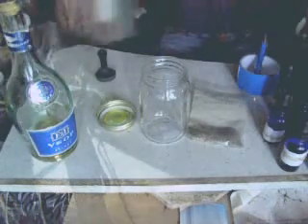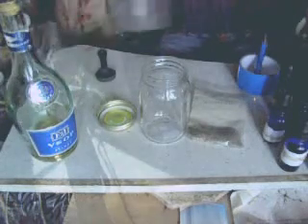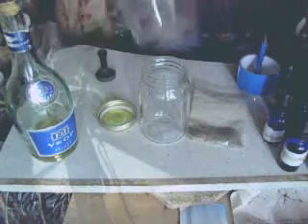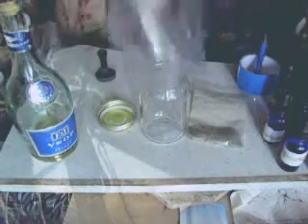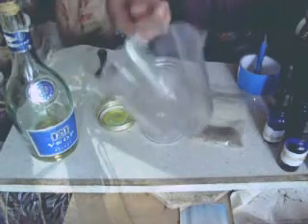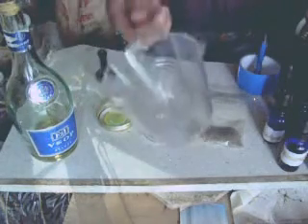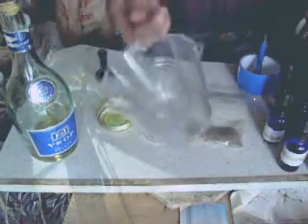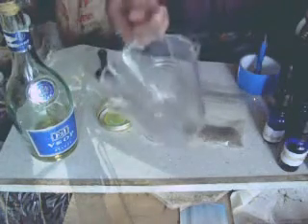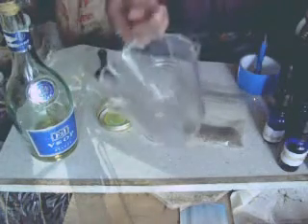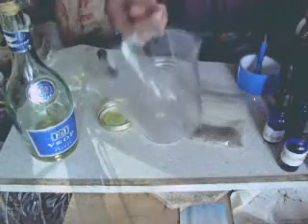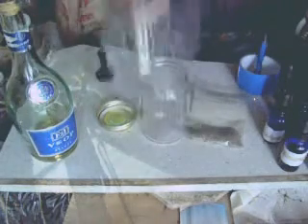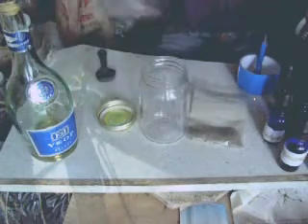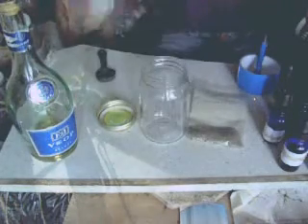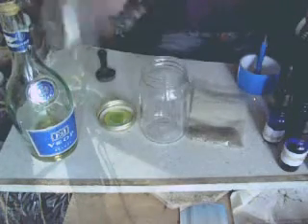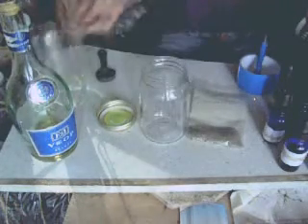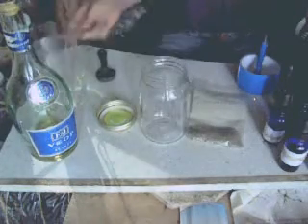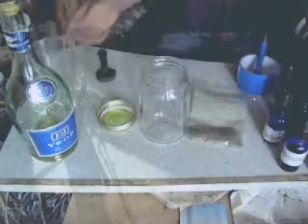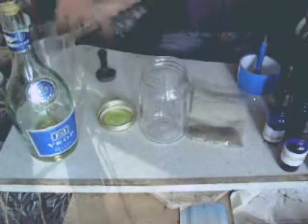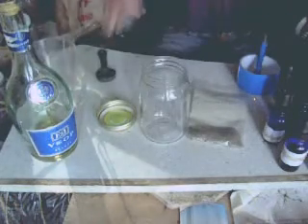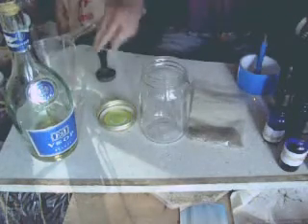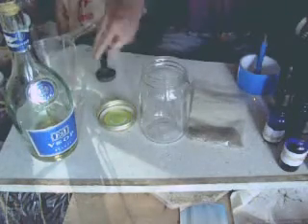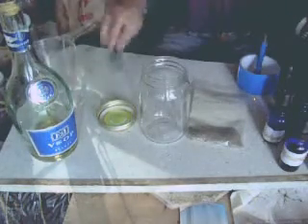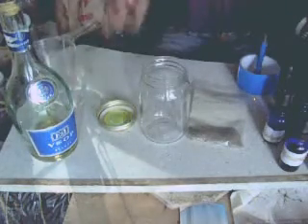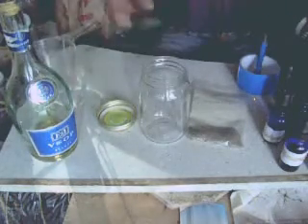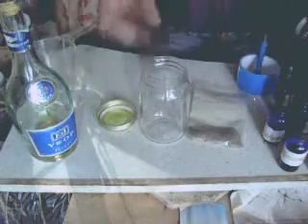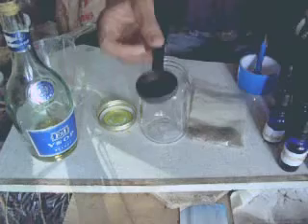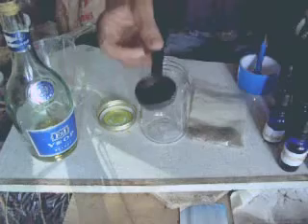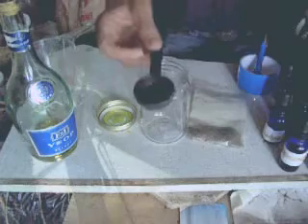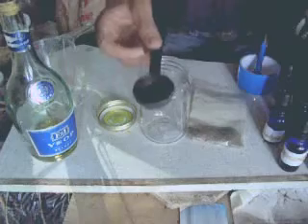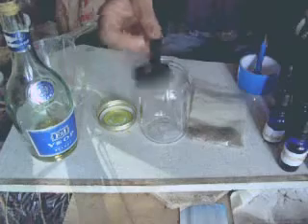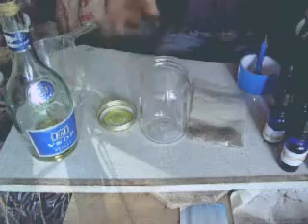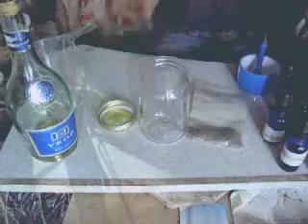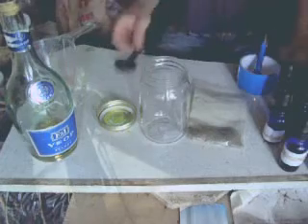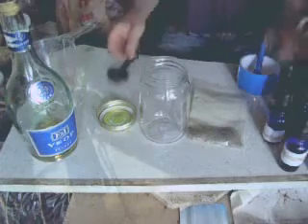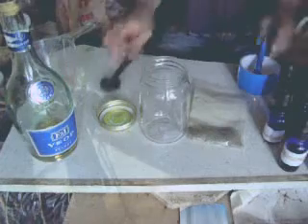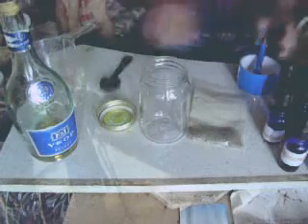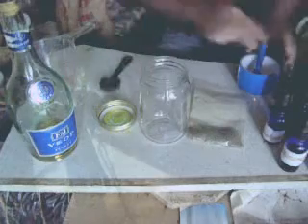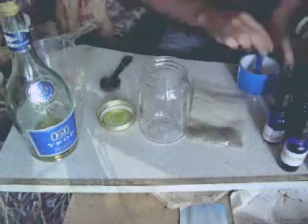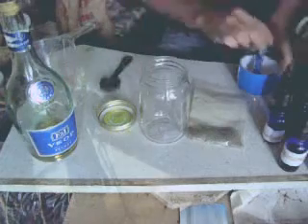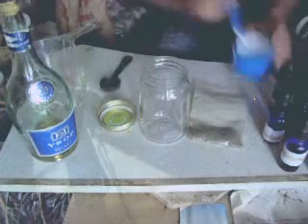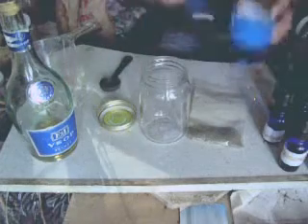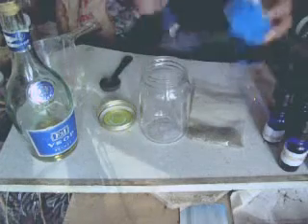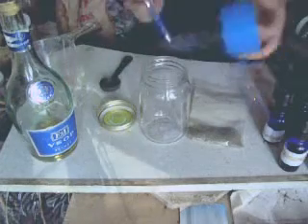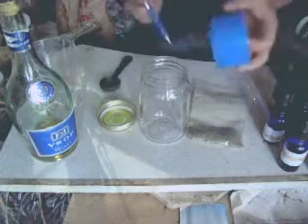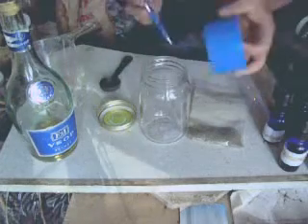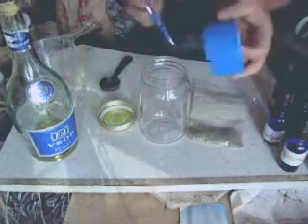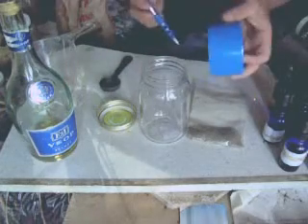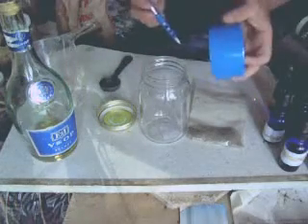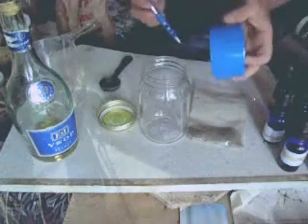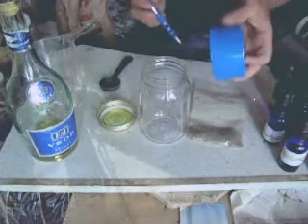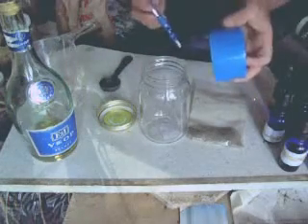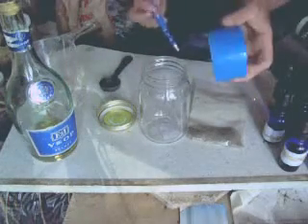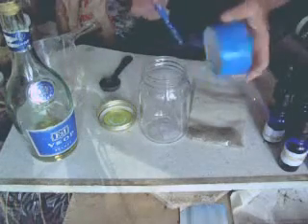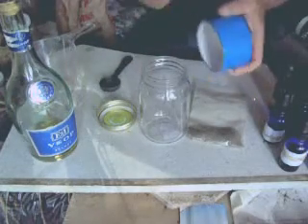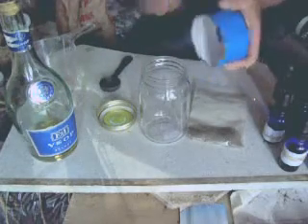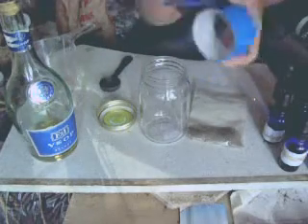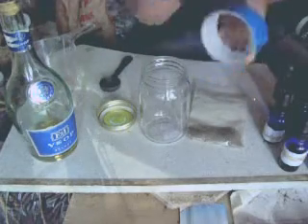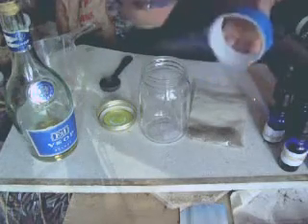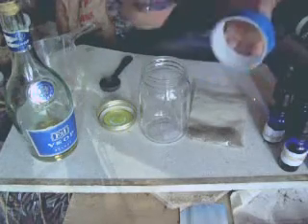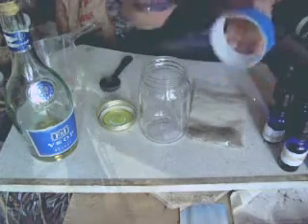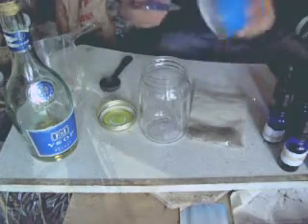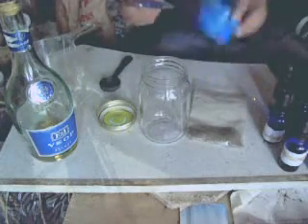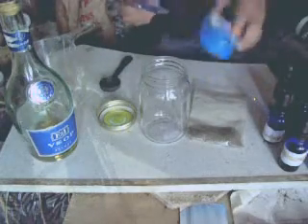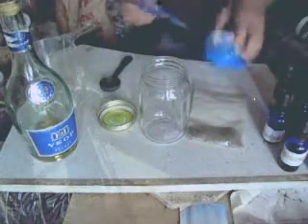You need a measuring cup and a tablespoon. And for labeling, I like to use duct tape and a pen.